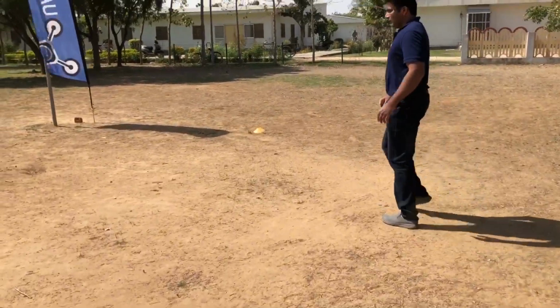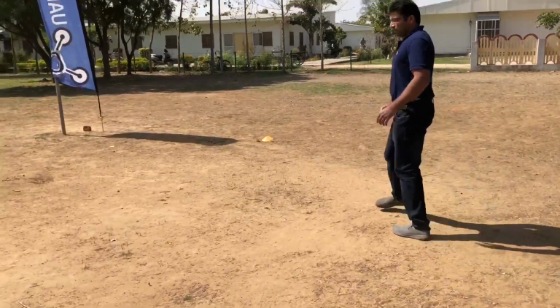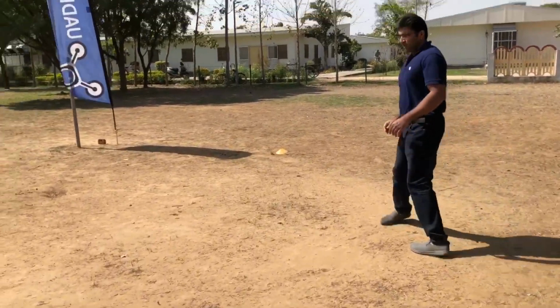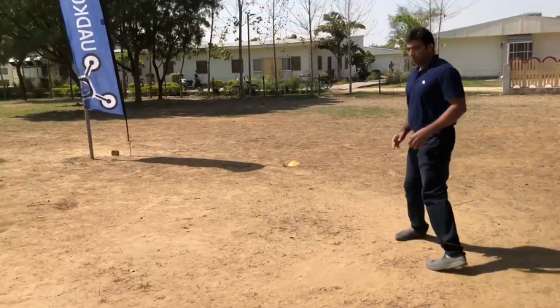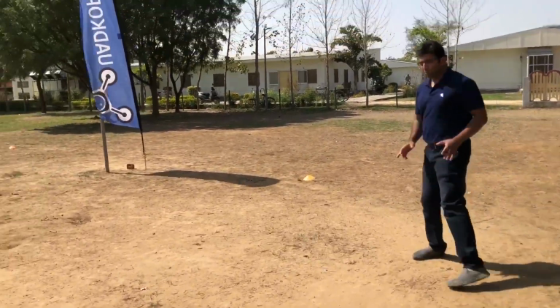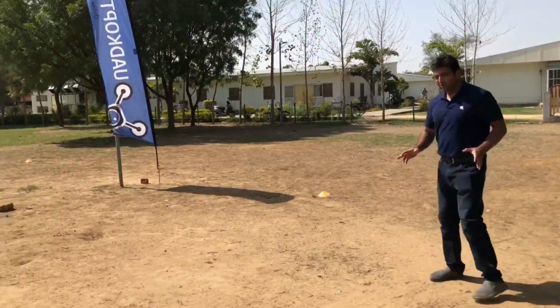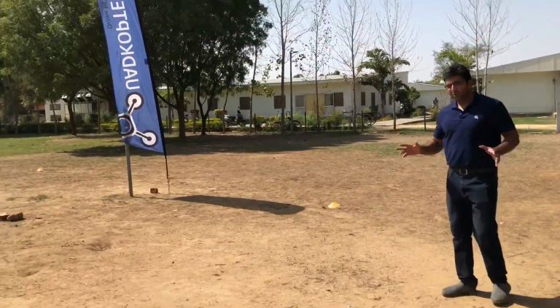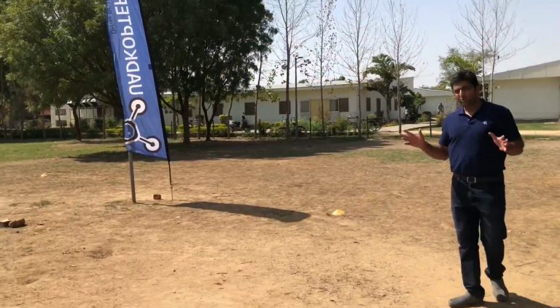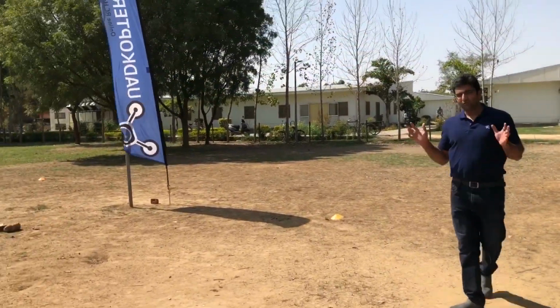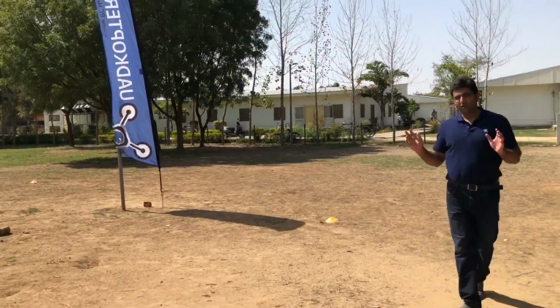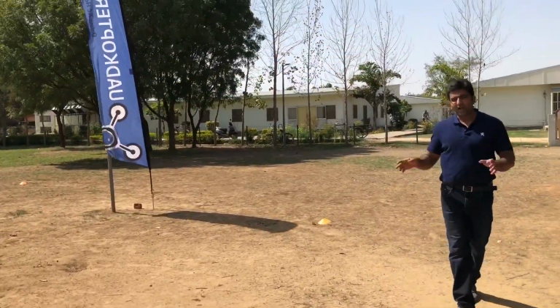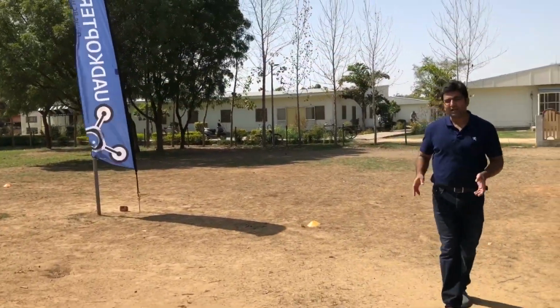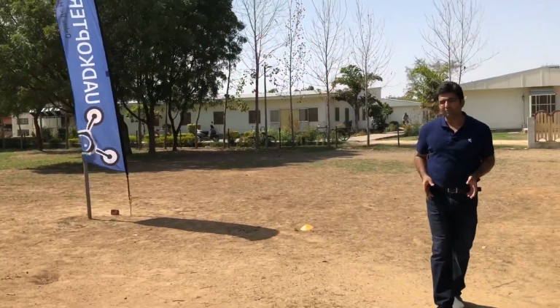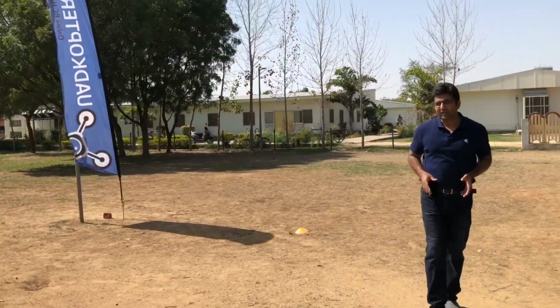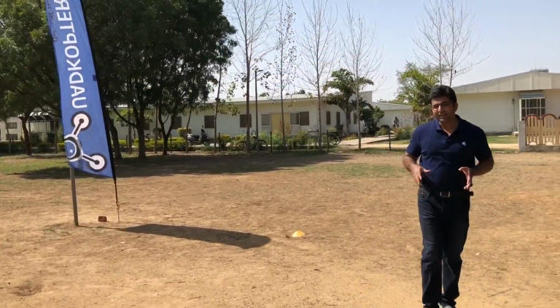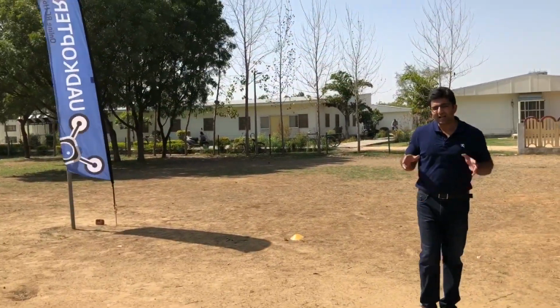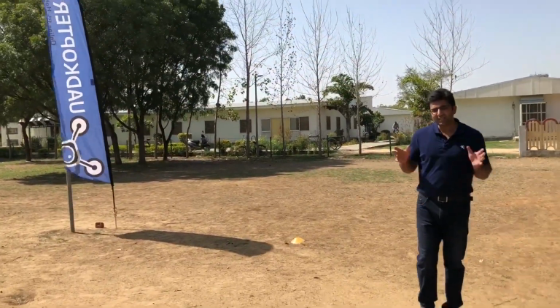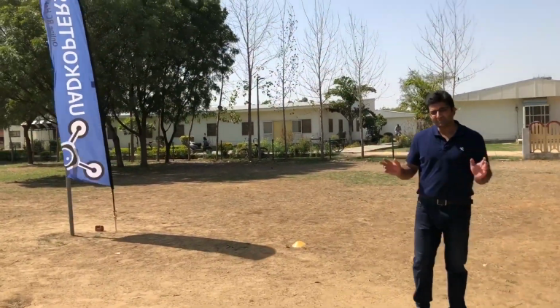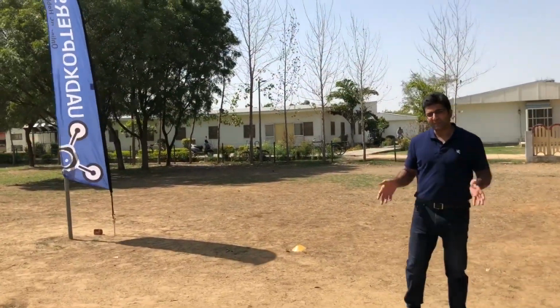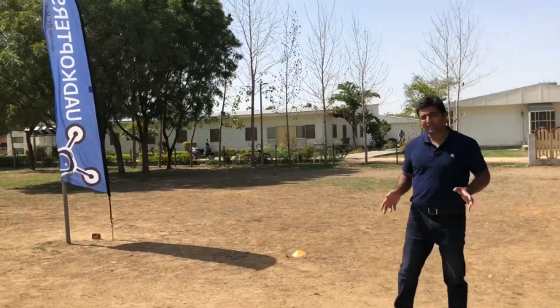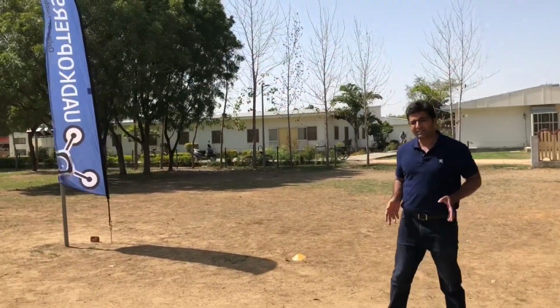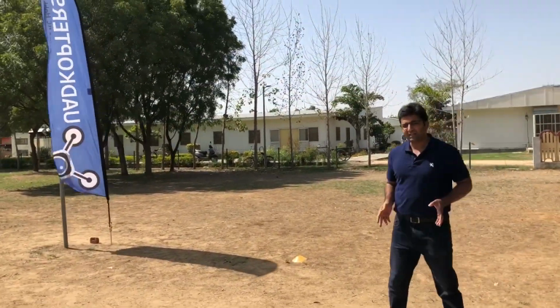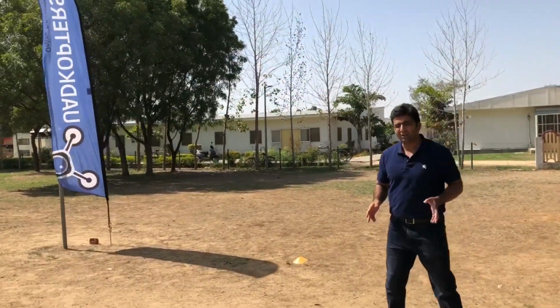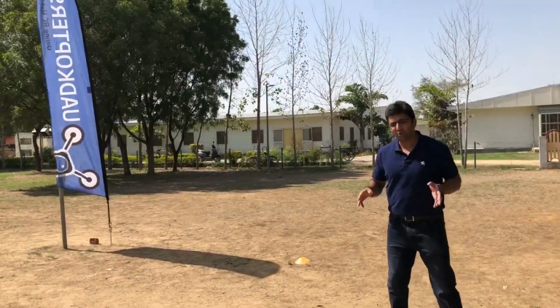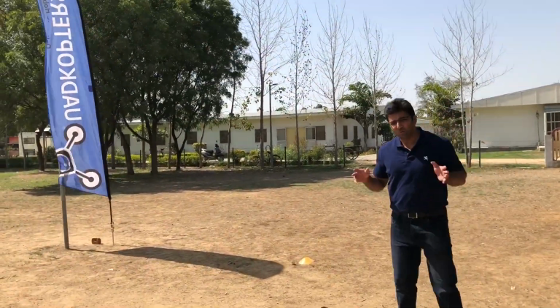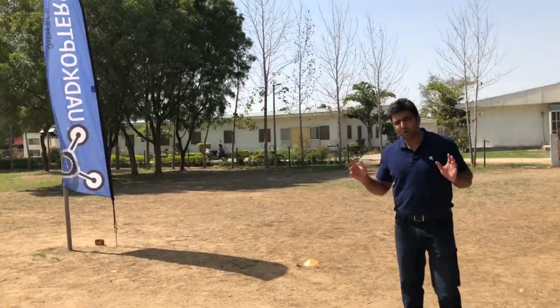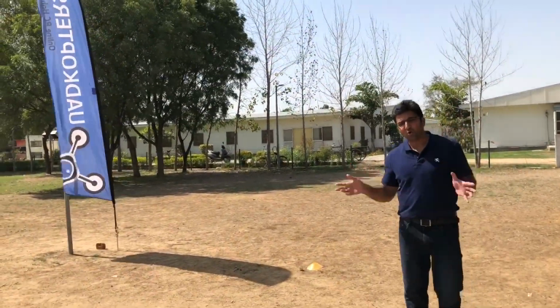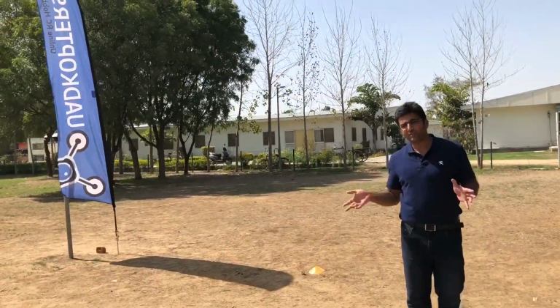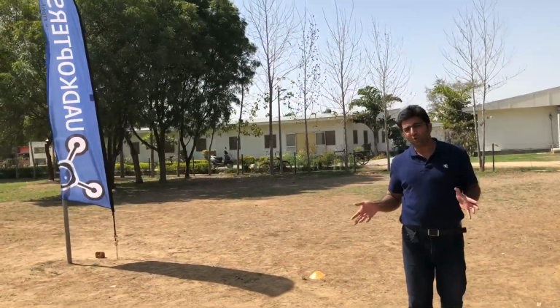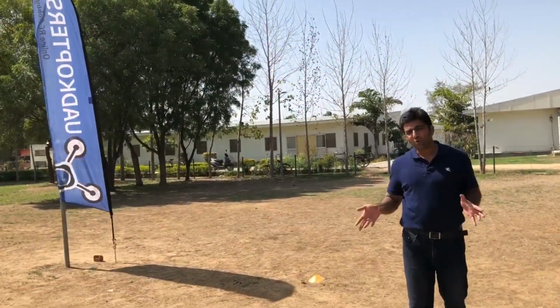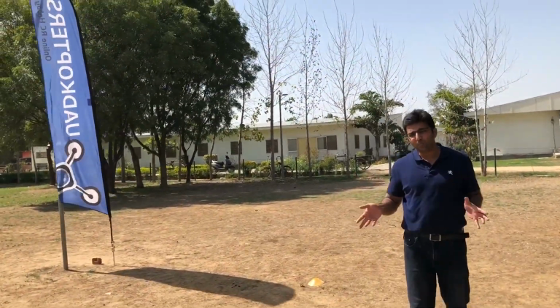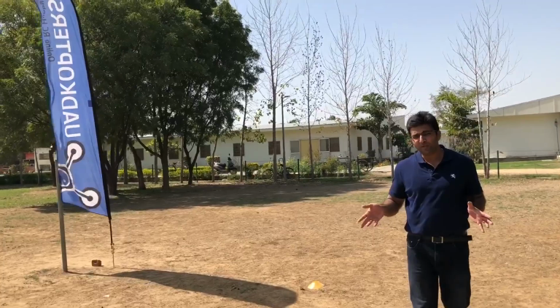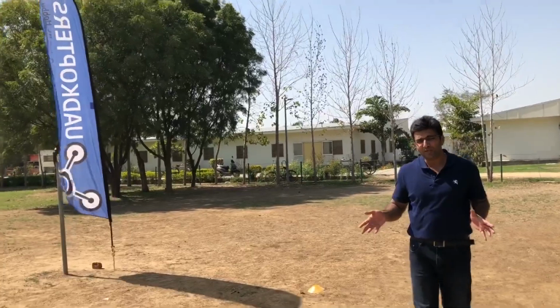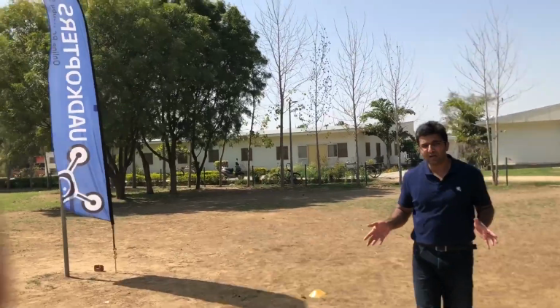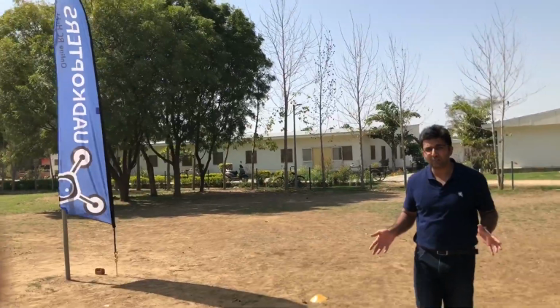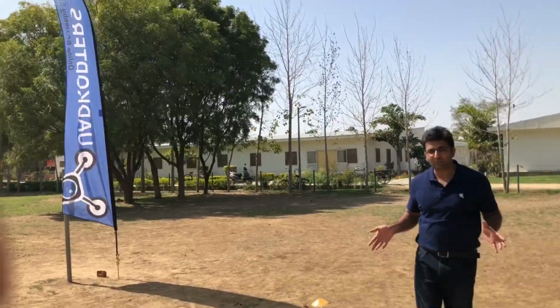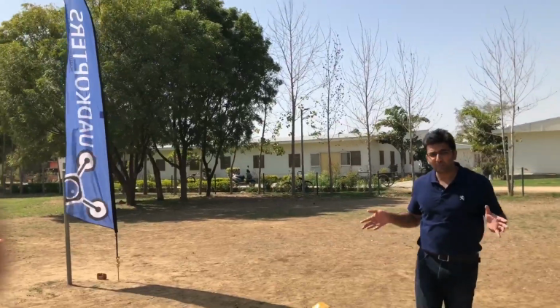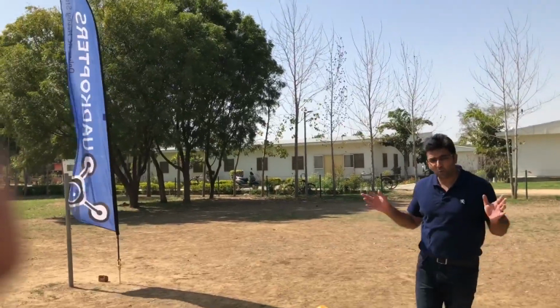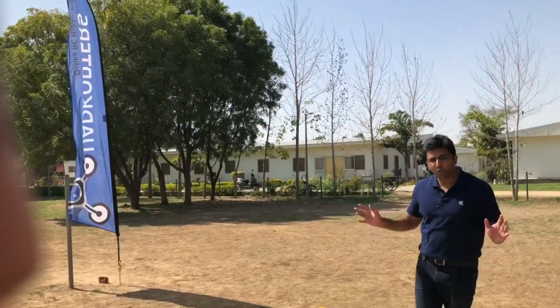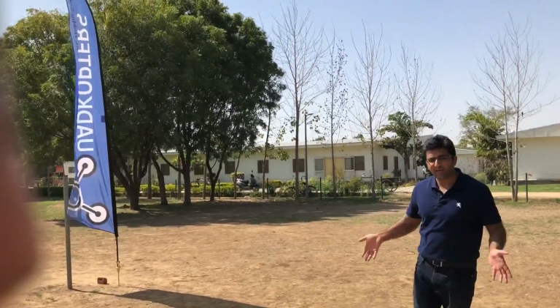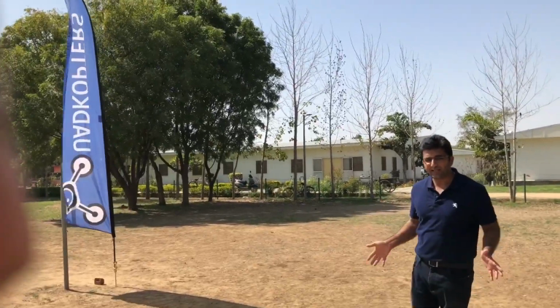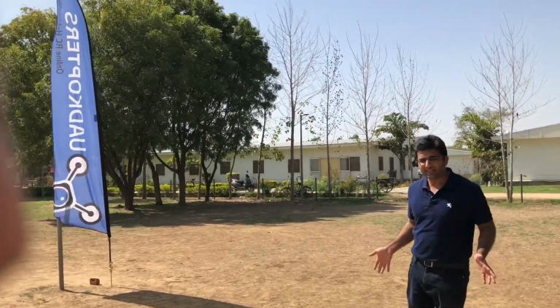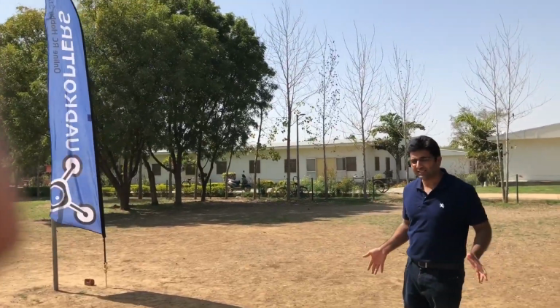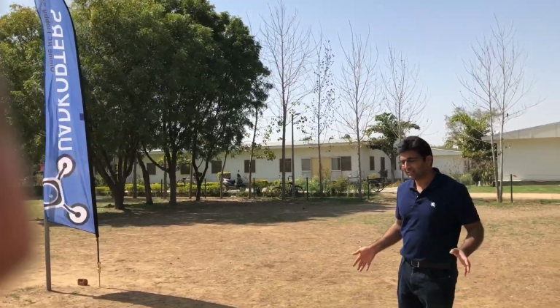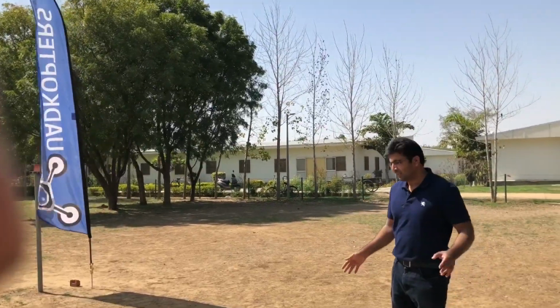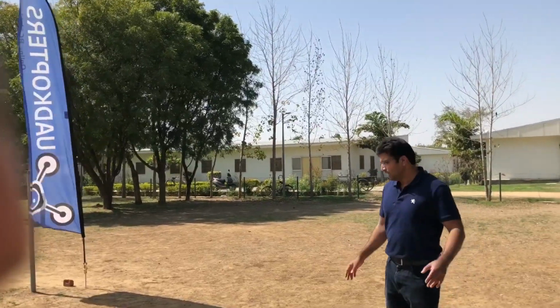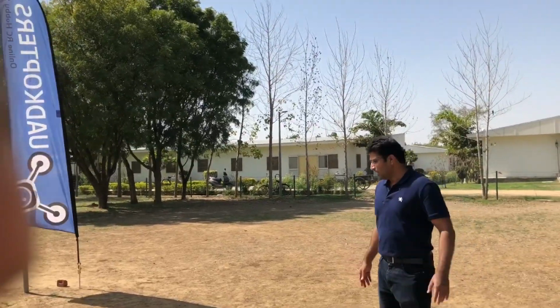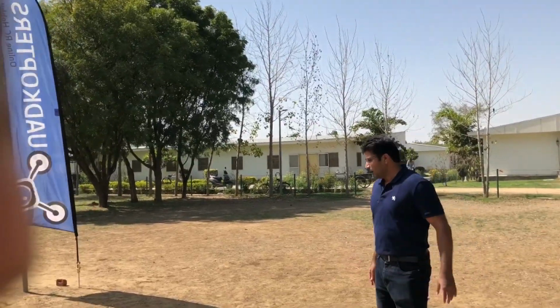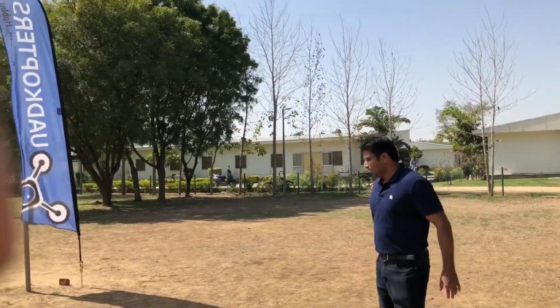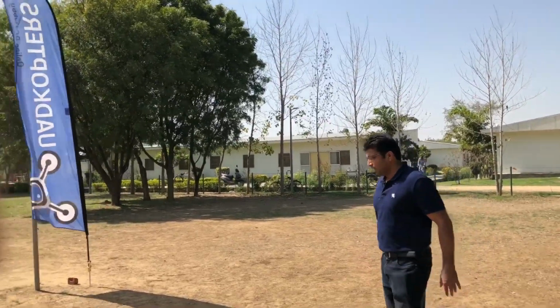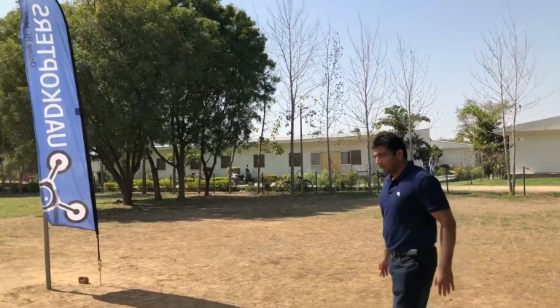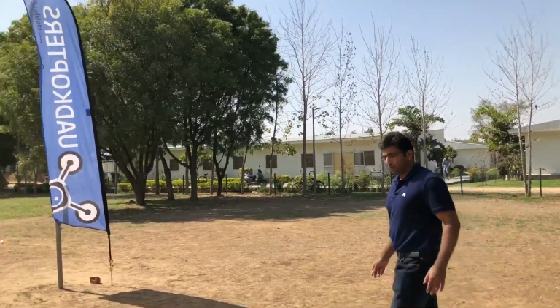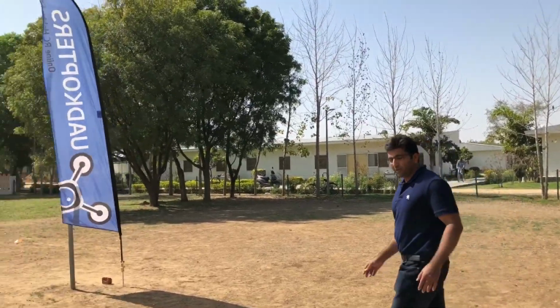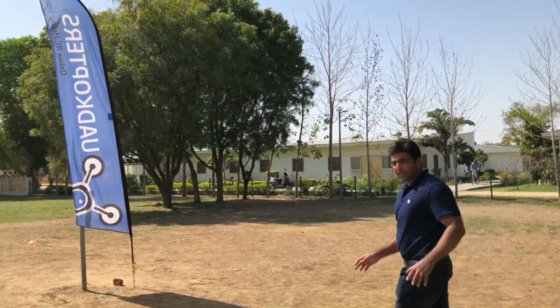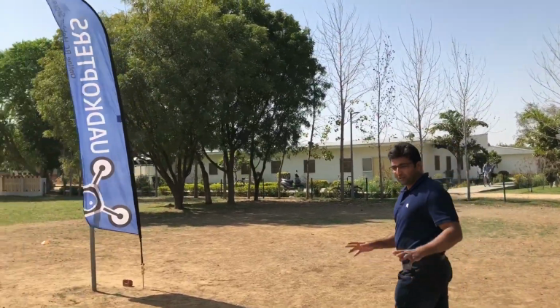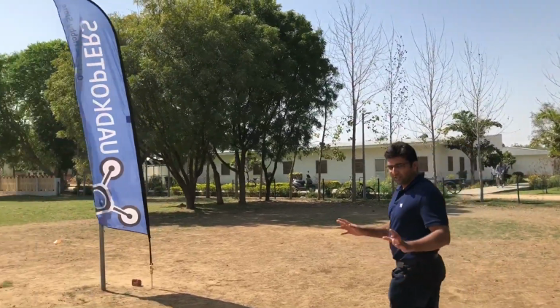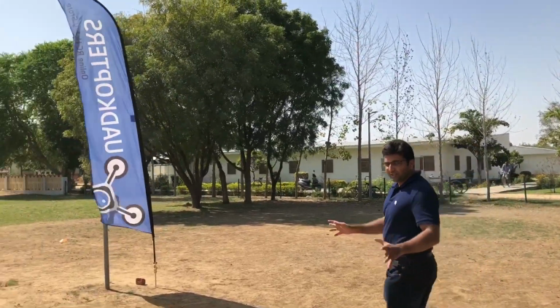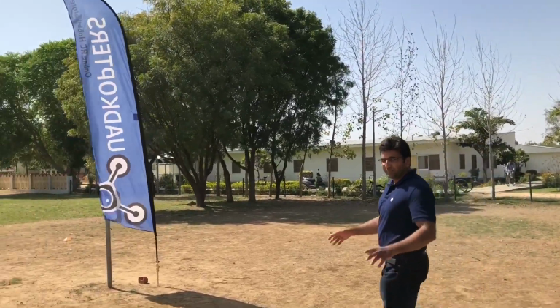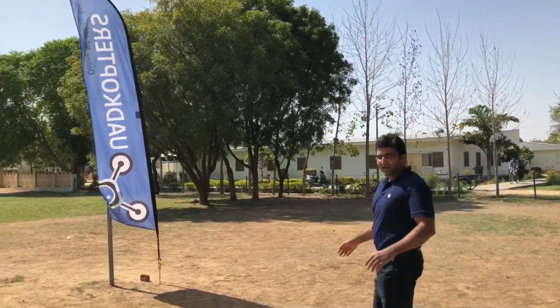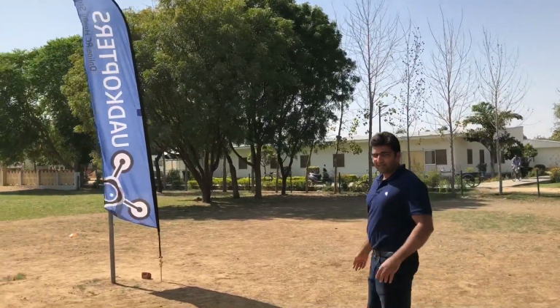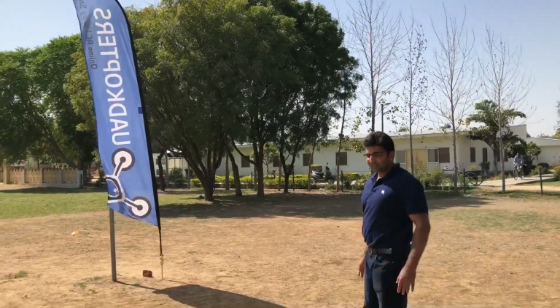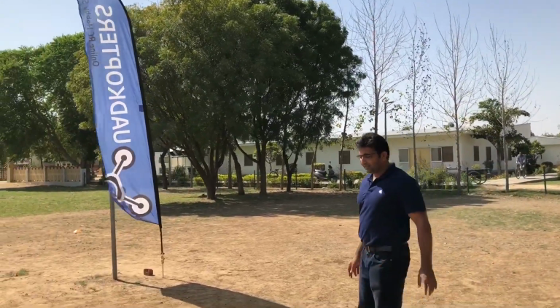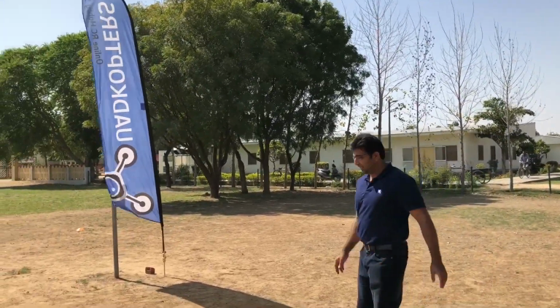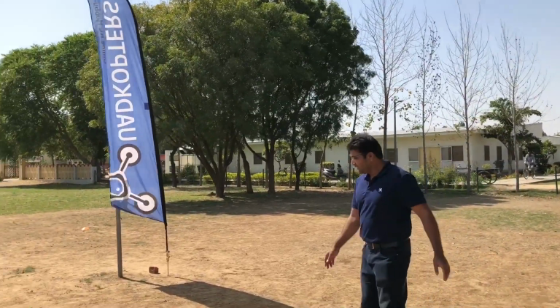The drones are going to fly at very high speeds. Tomorrow is going to be our pro race — today is just the practice day.